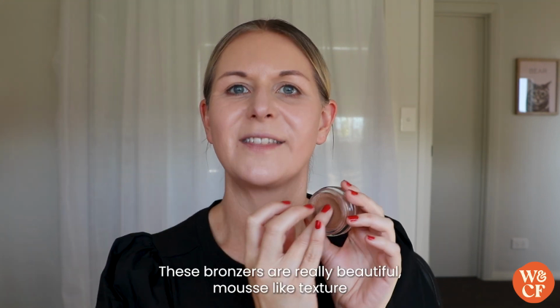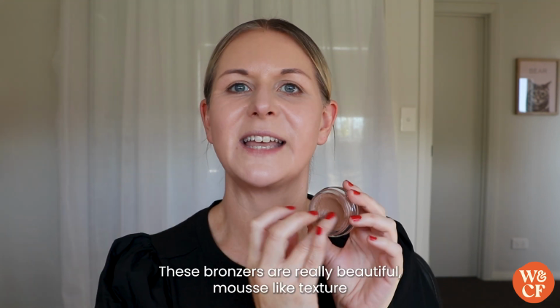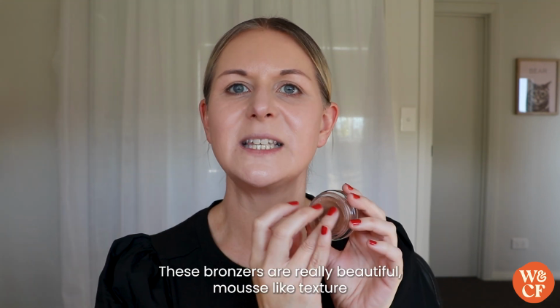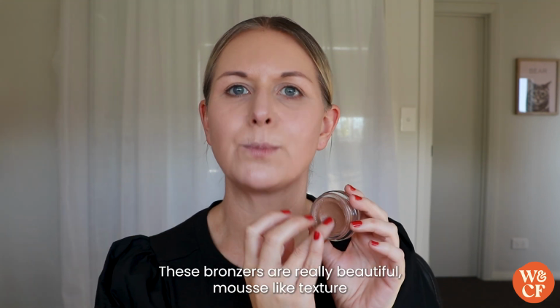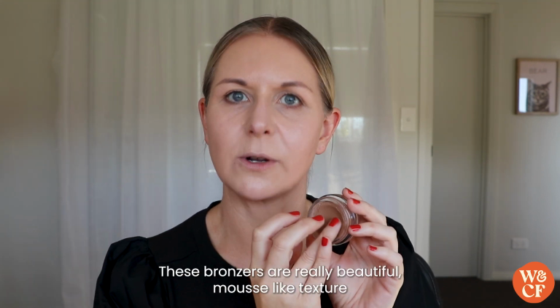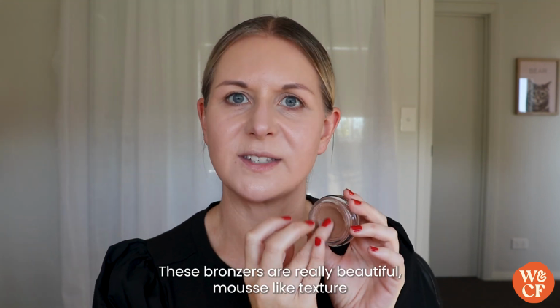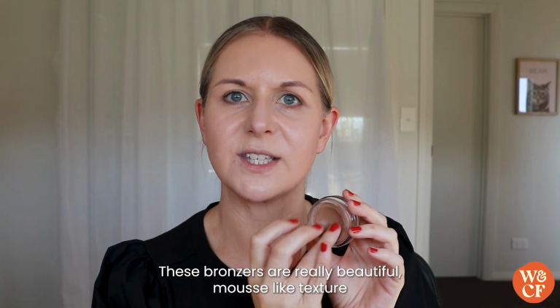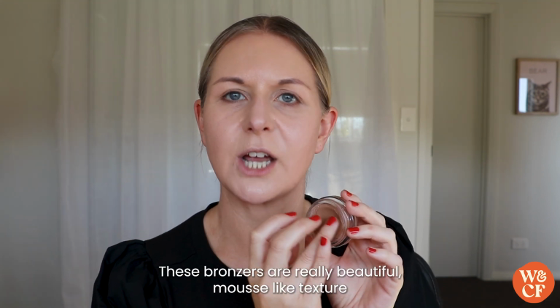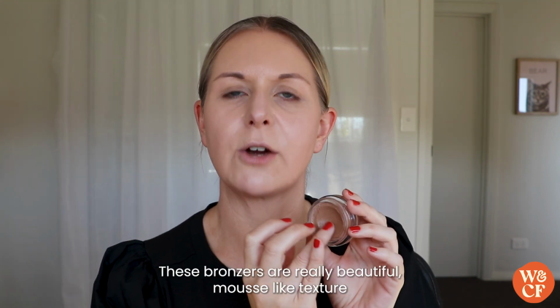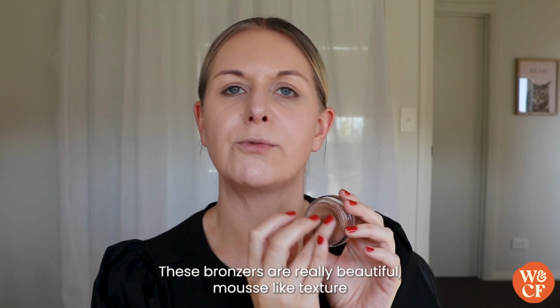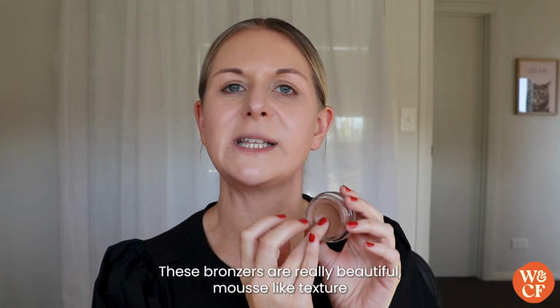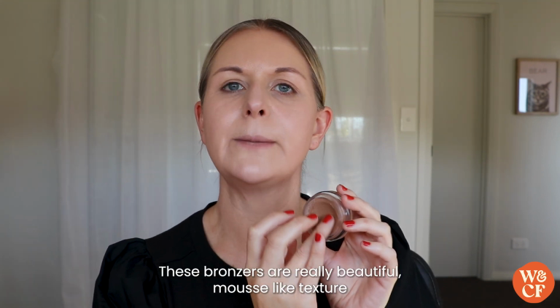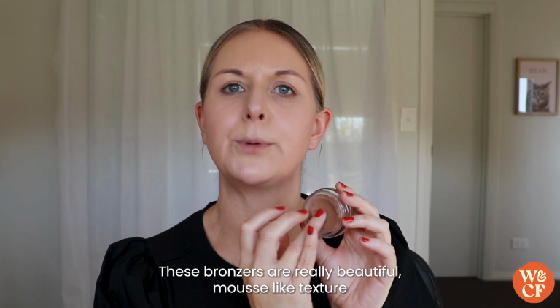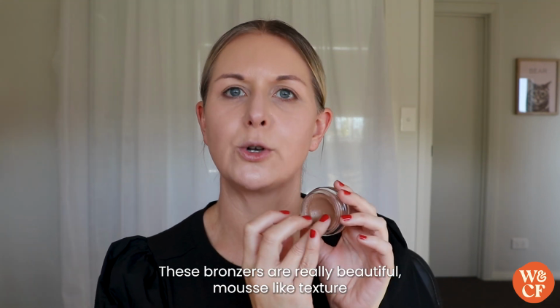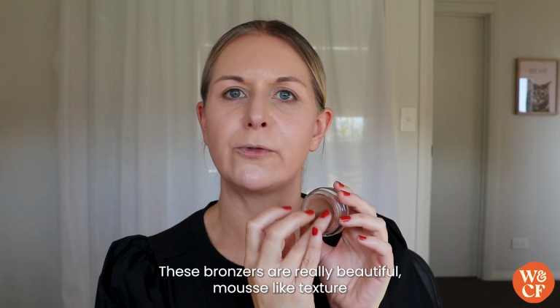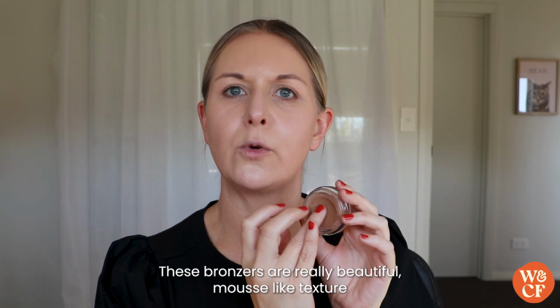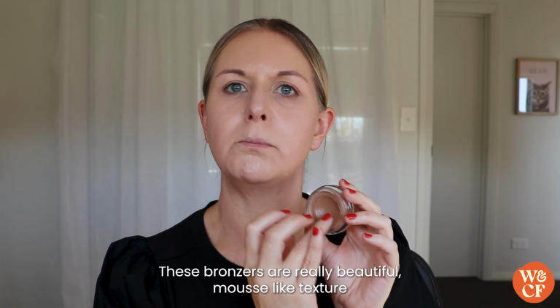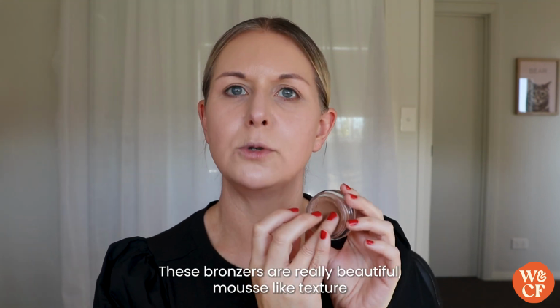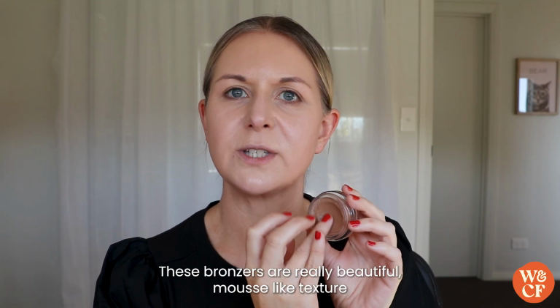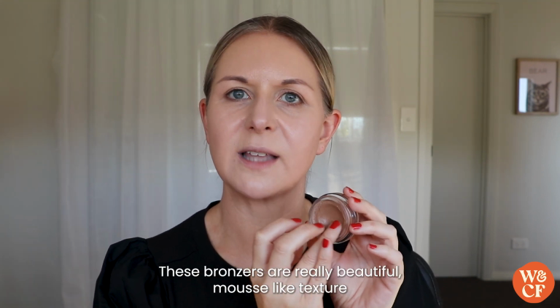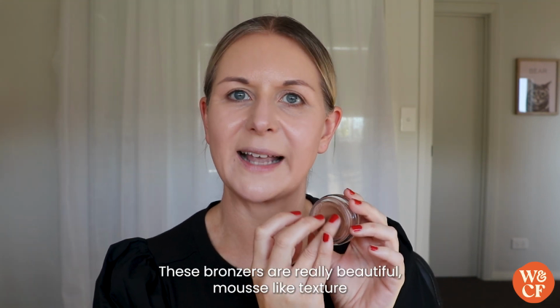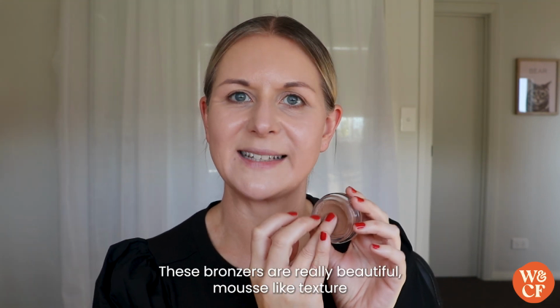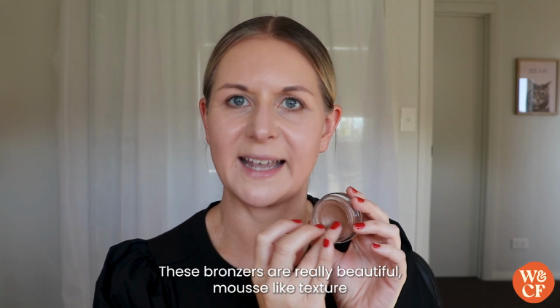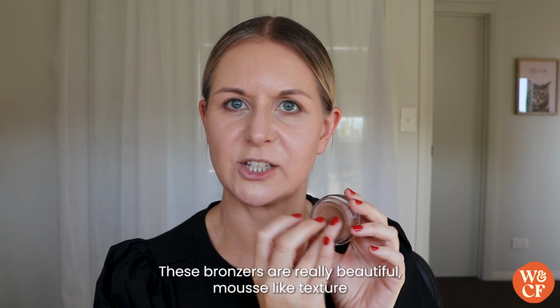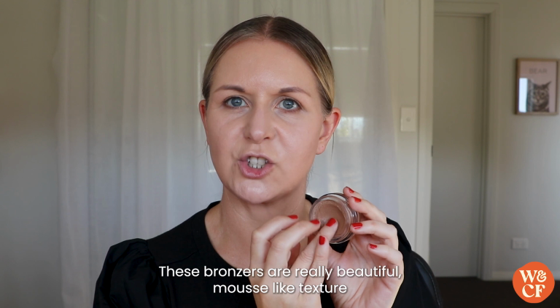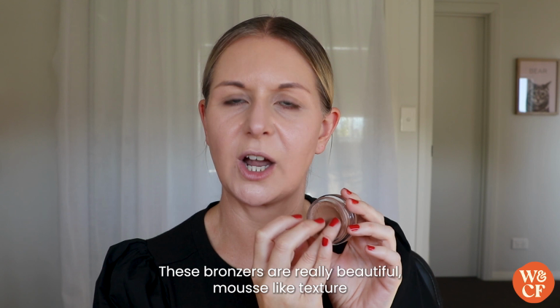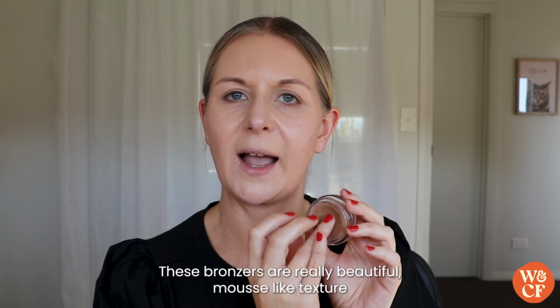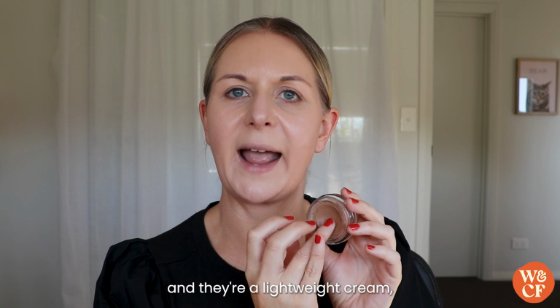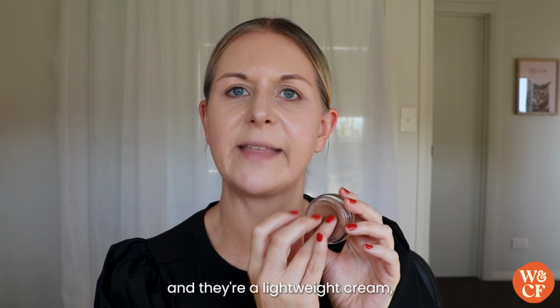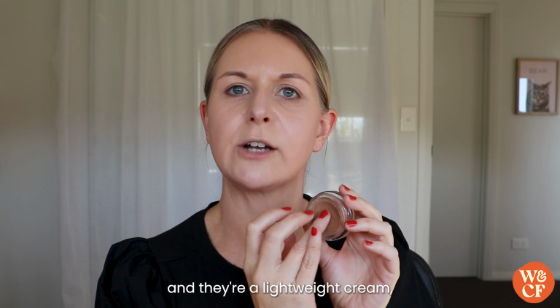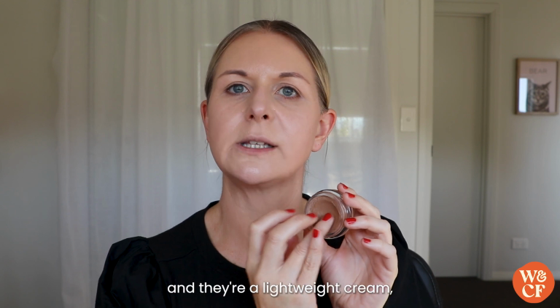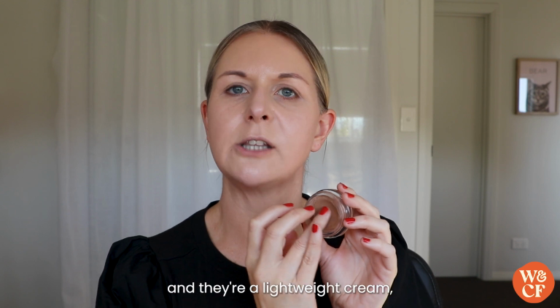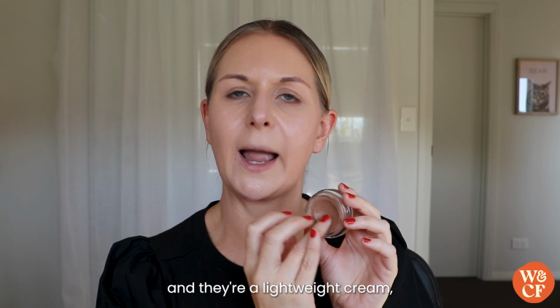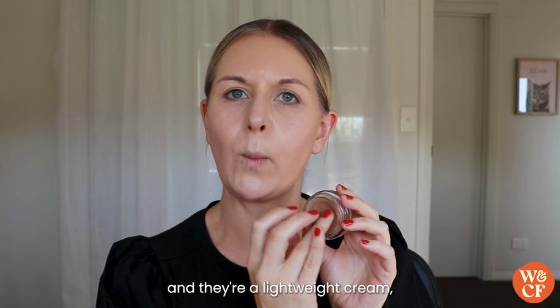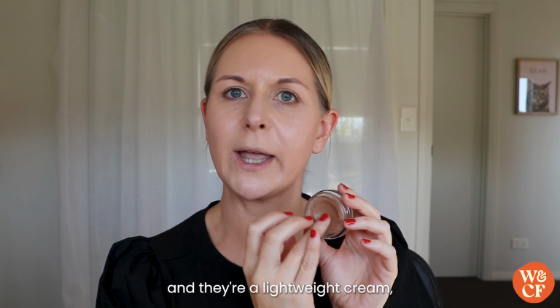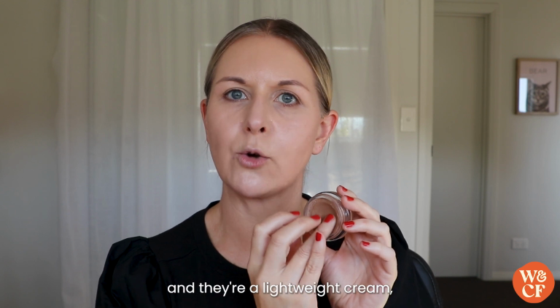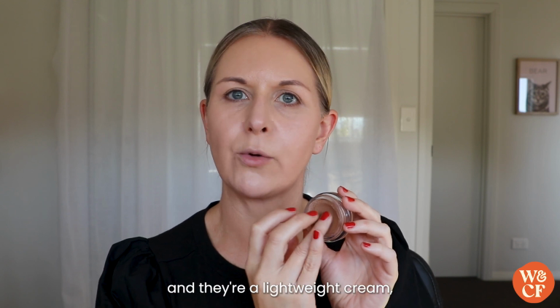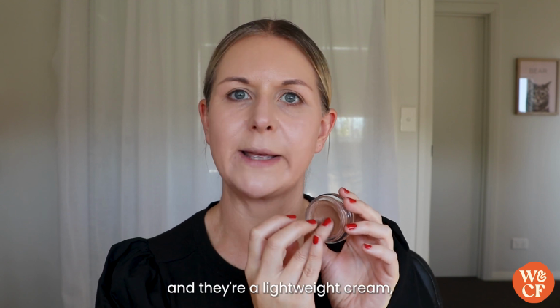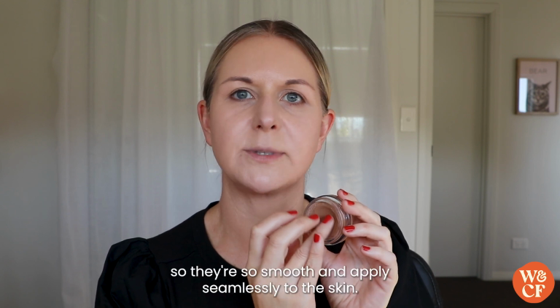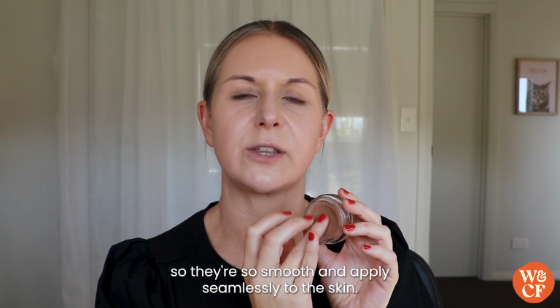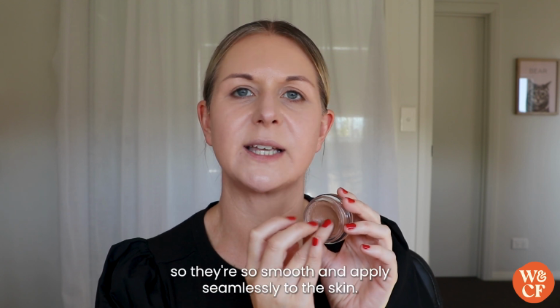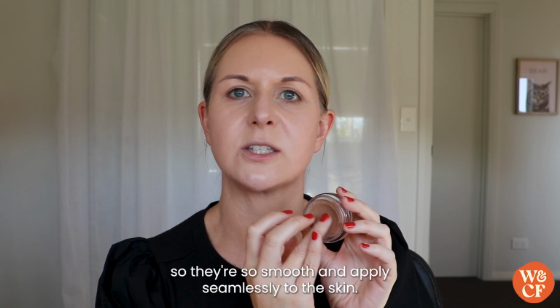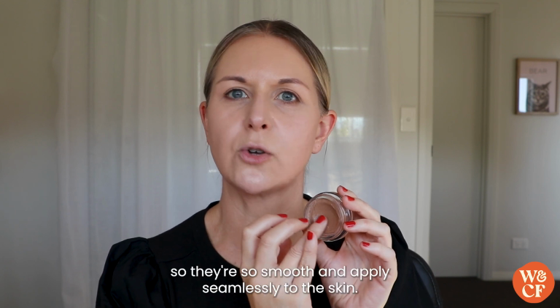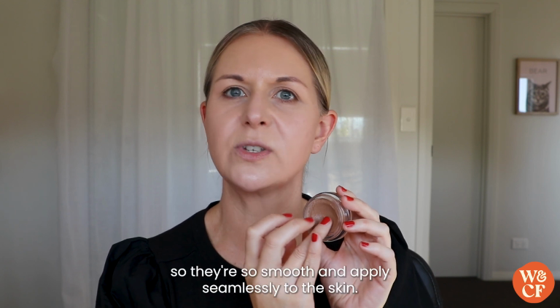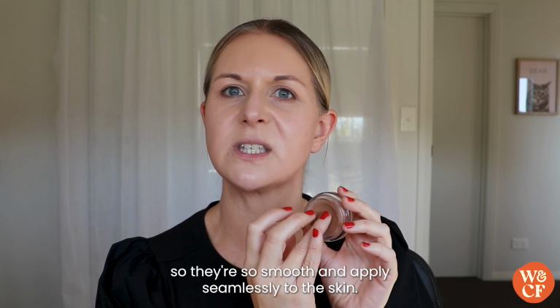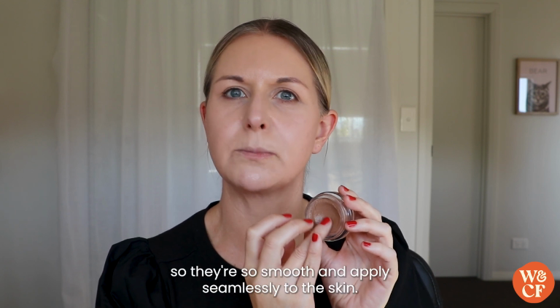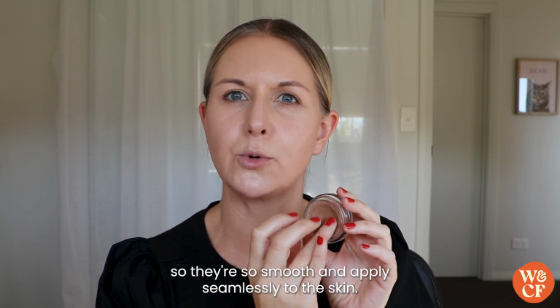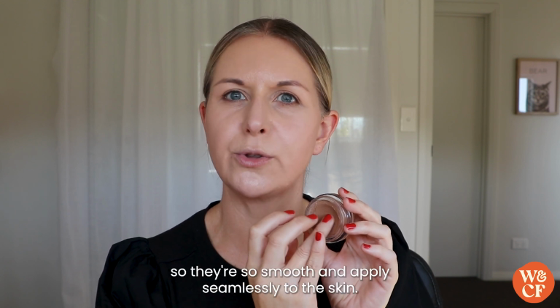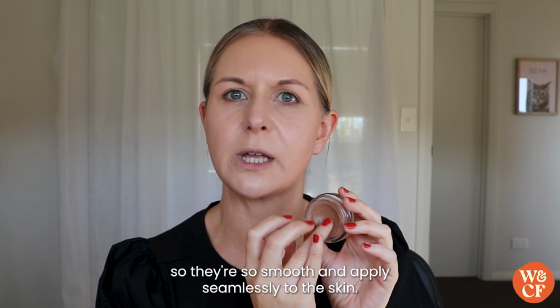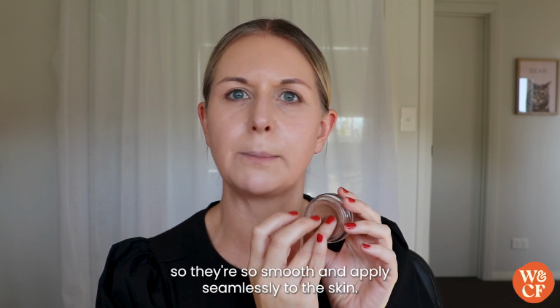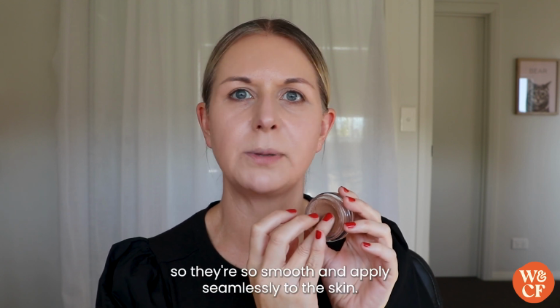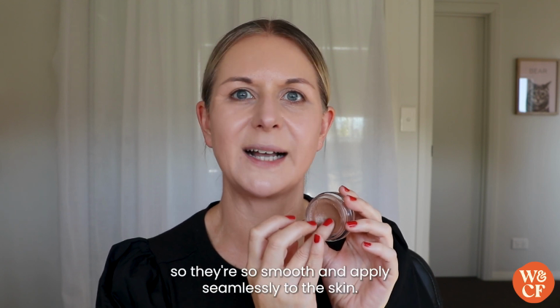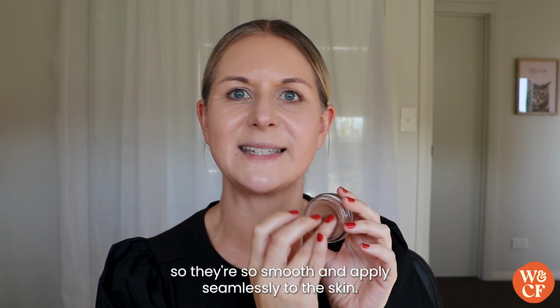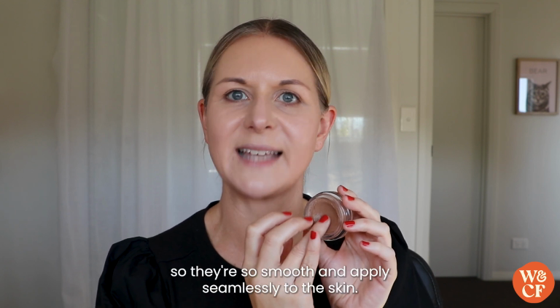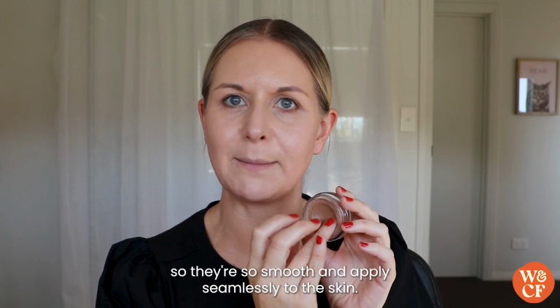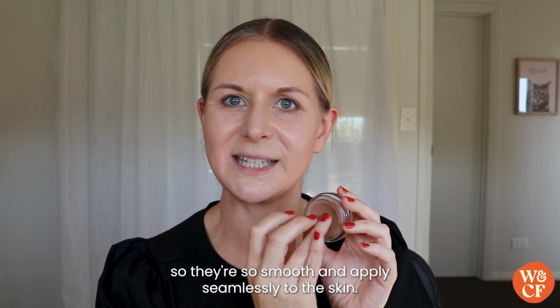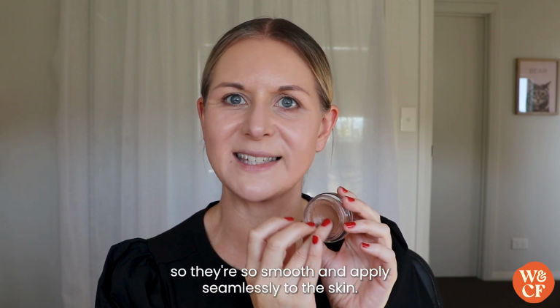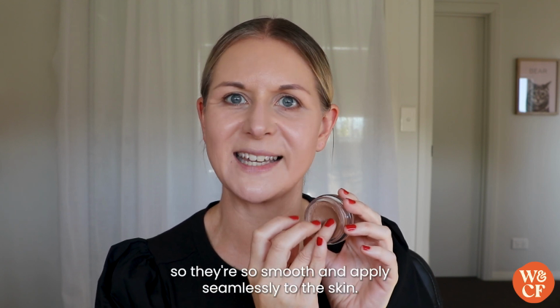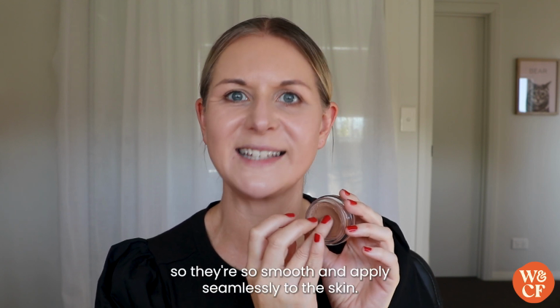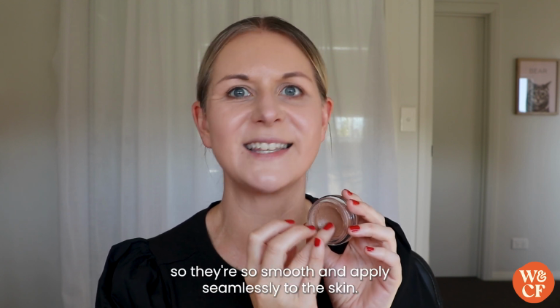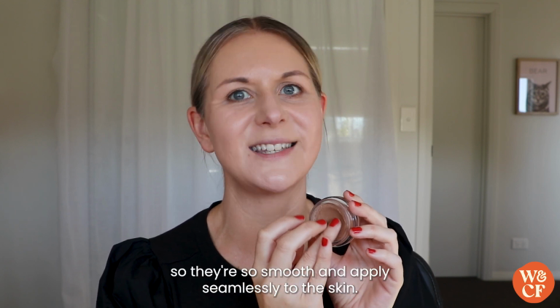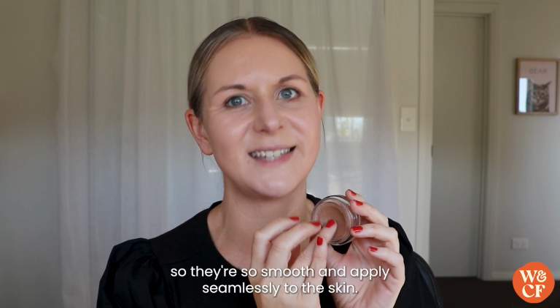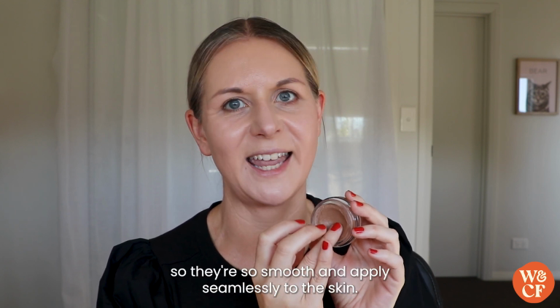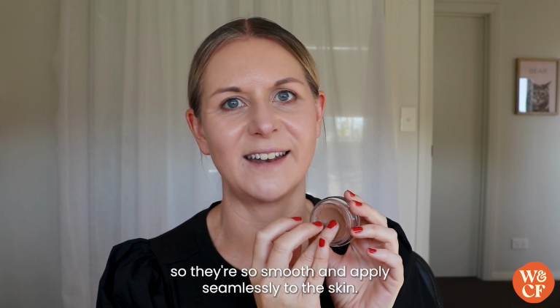These bronzers have a really beautiful mousse-like texture and they're a lightweight cream, so they're so smooth and apply seamlessly to the skin.